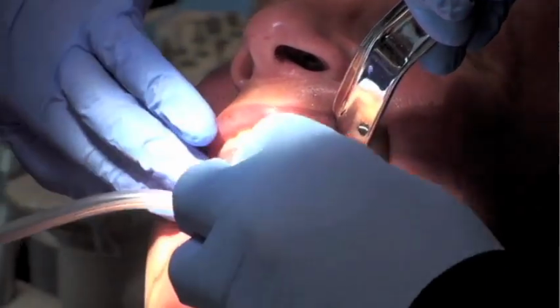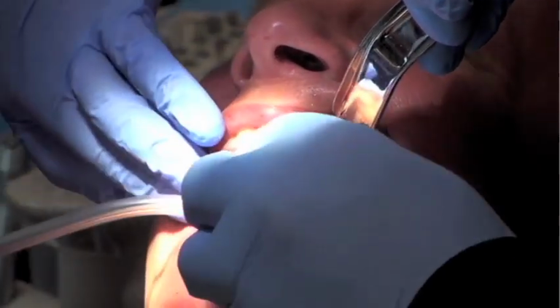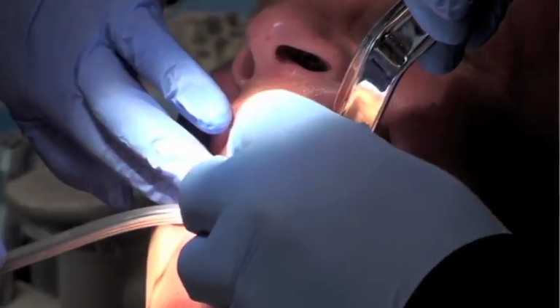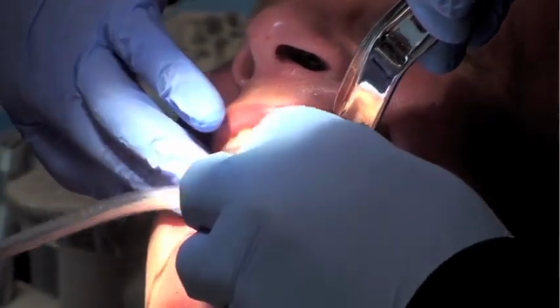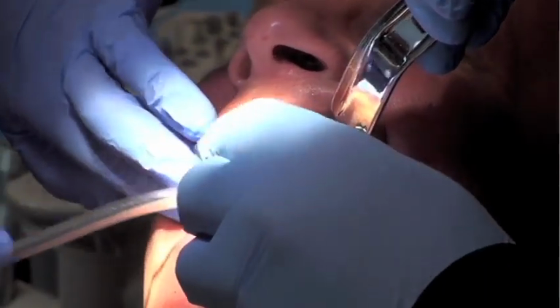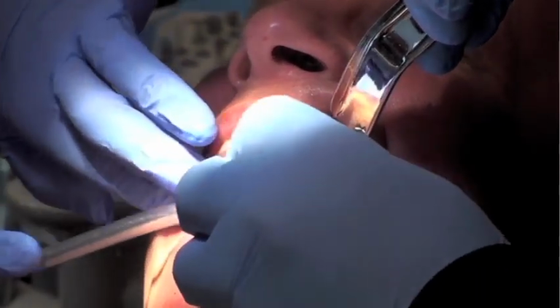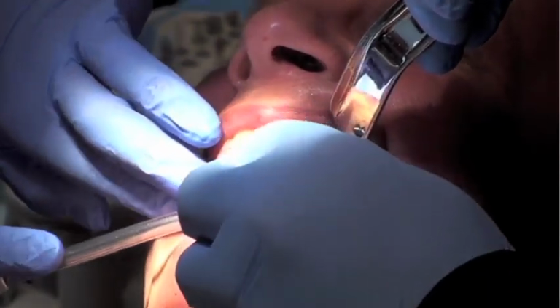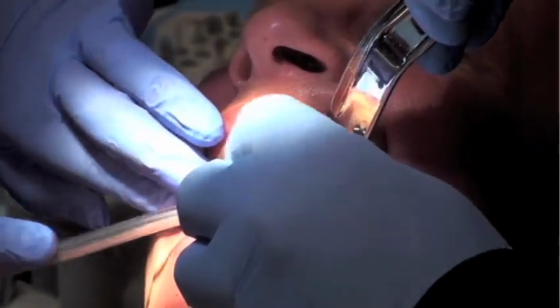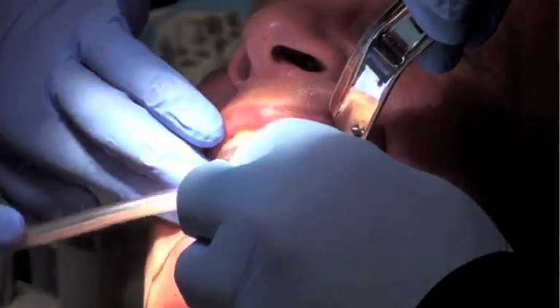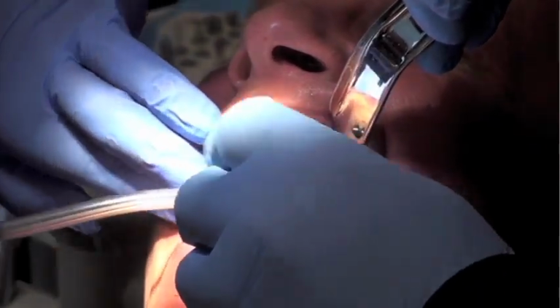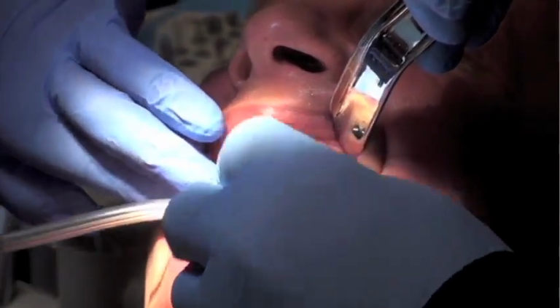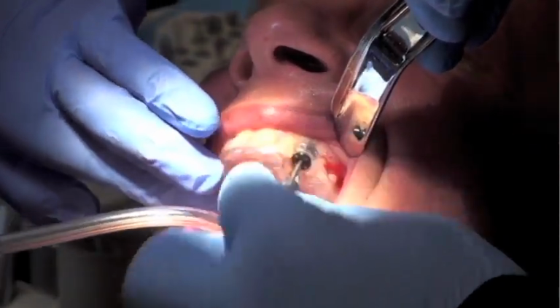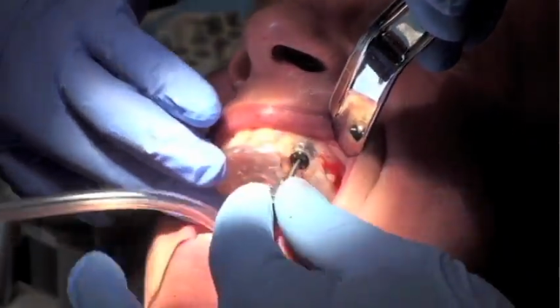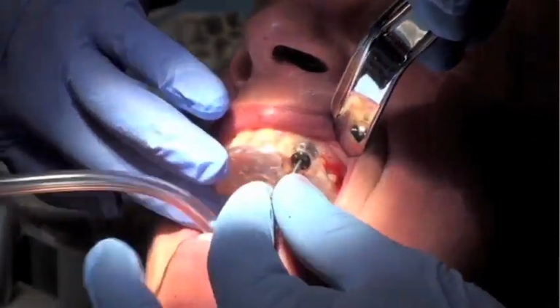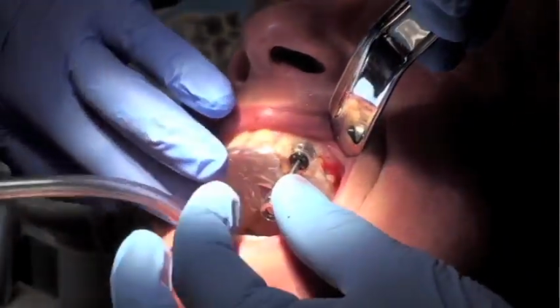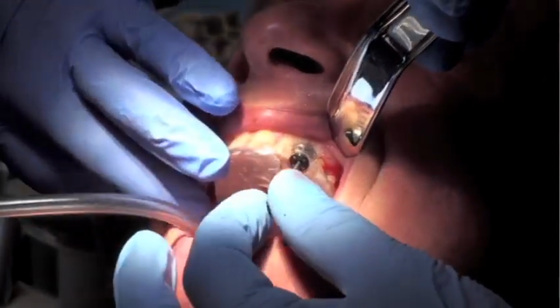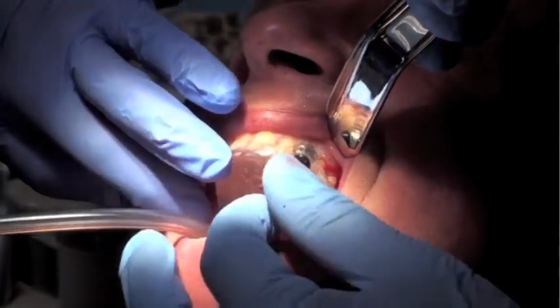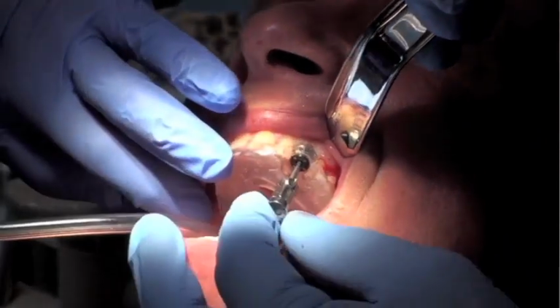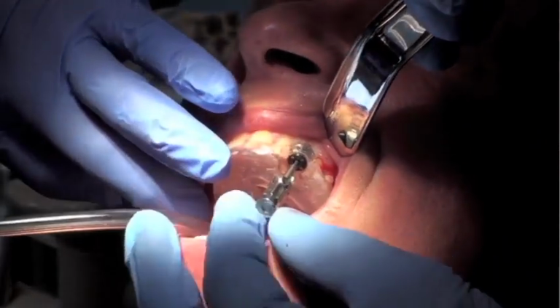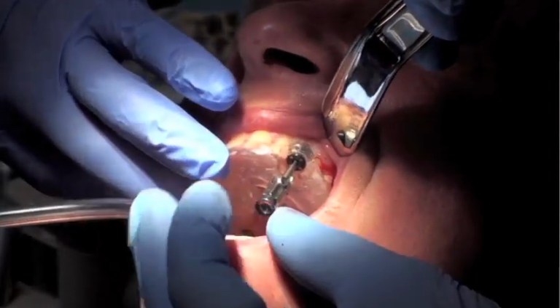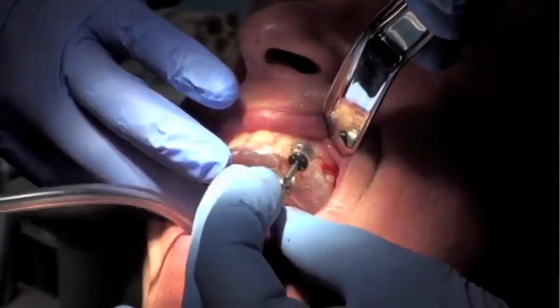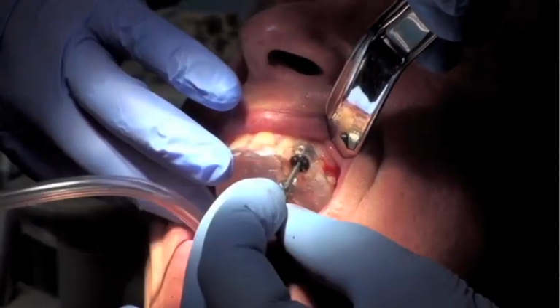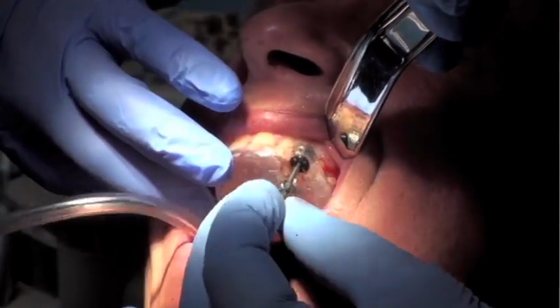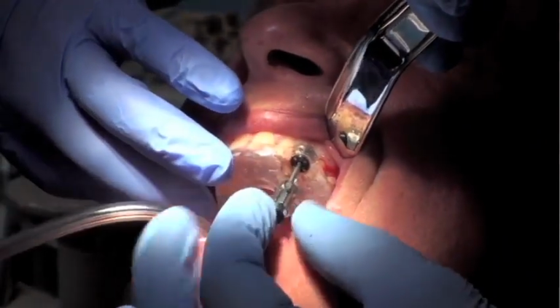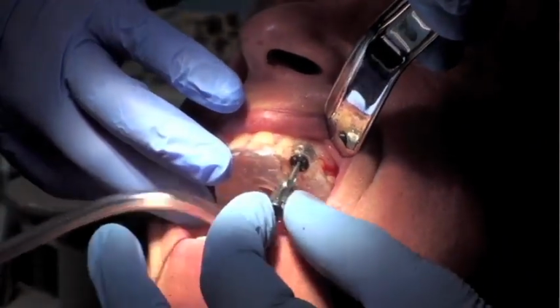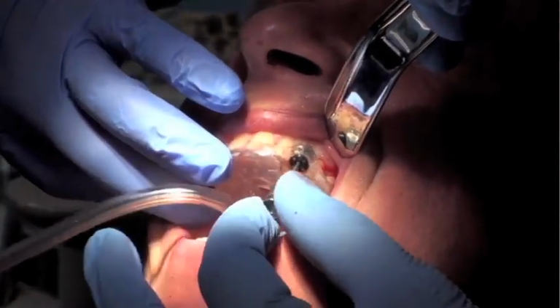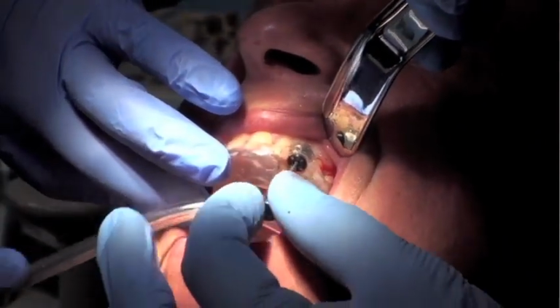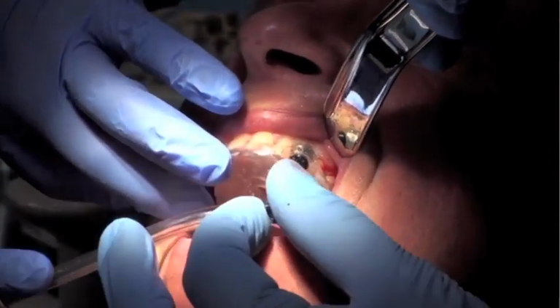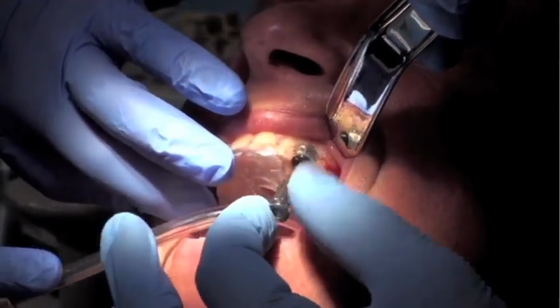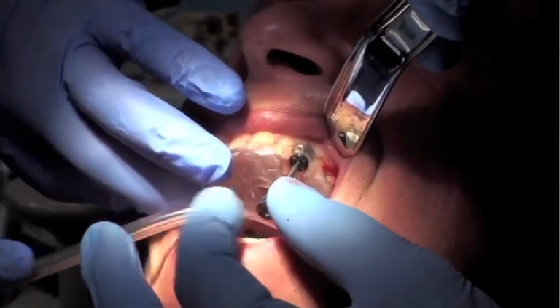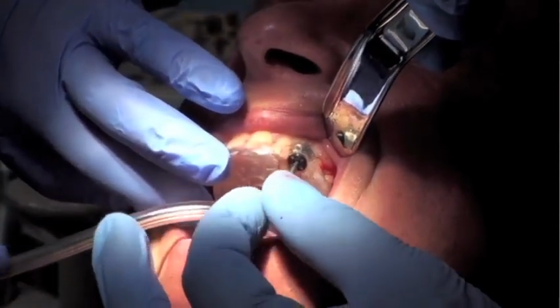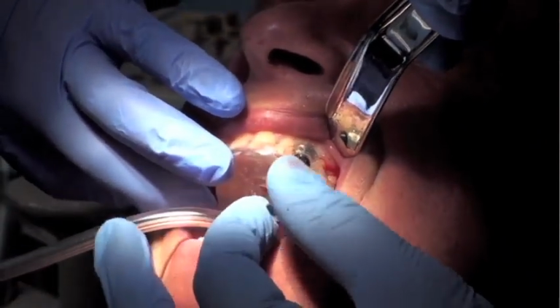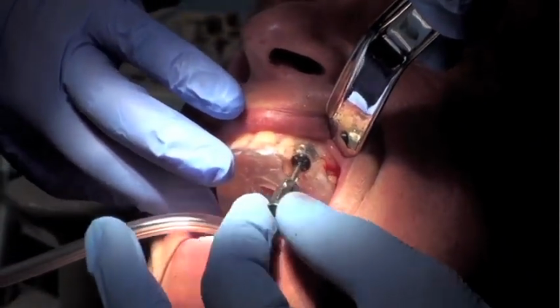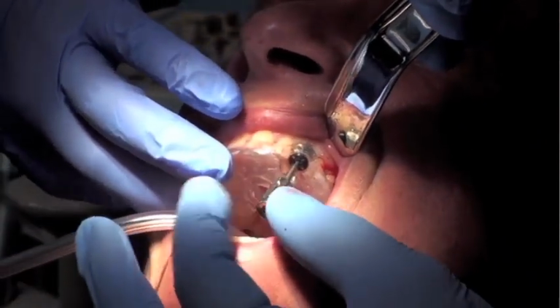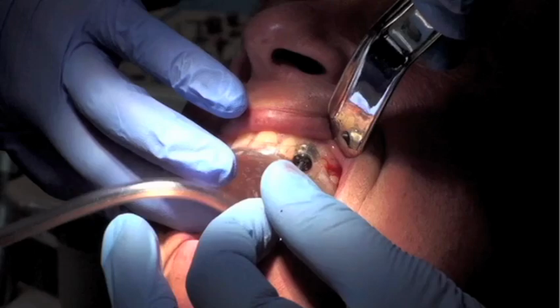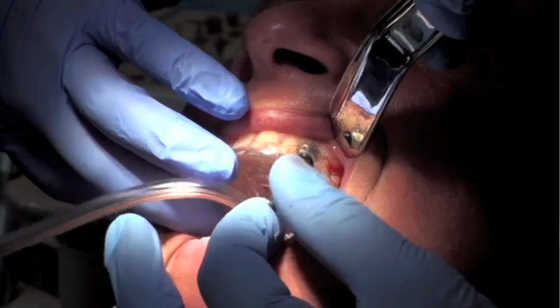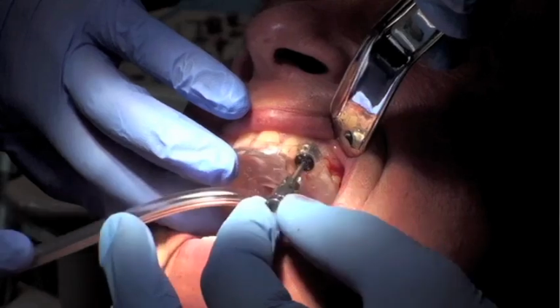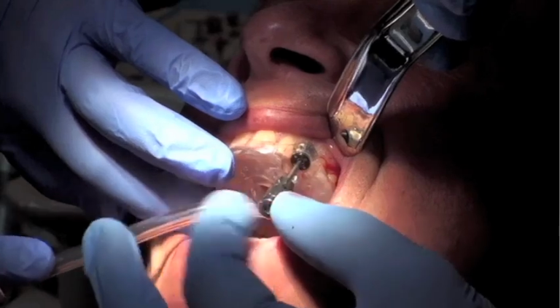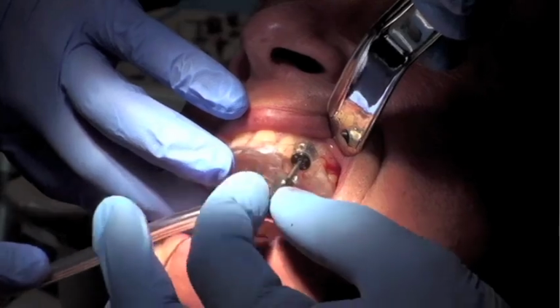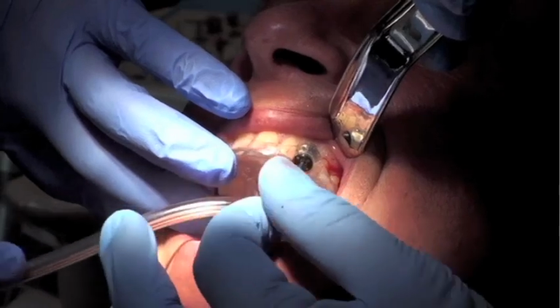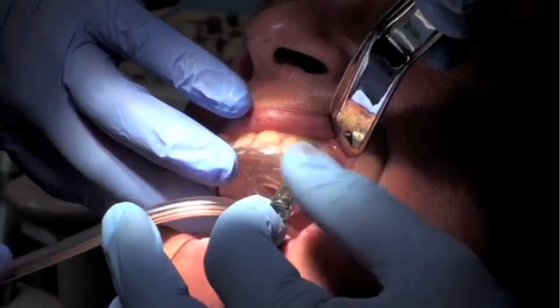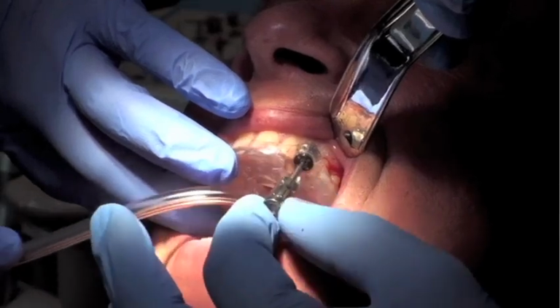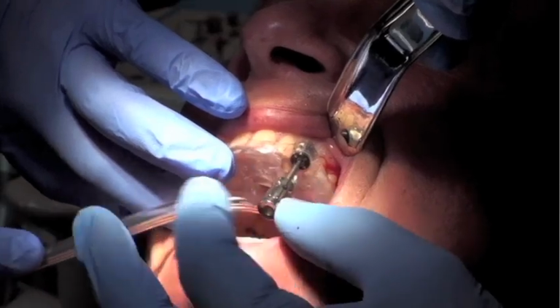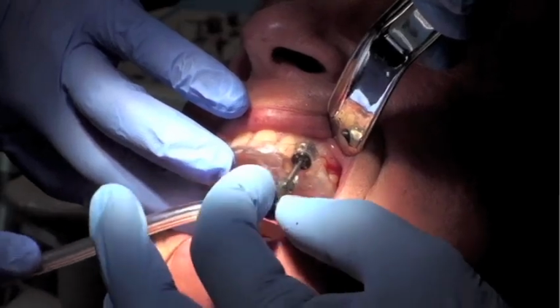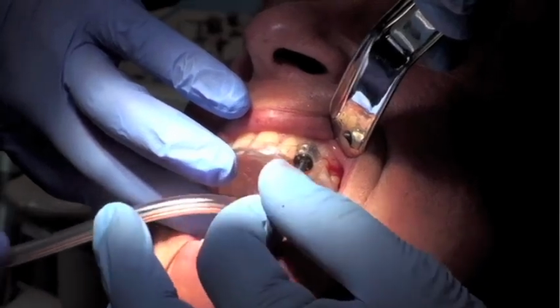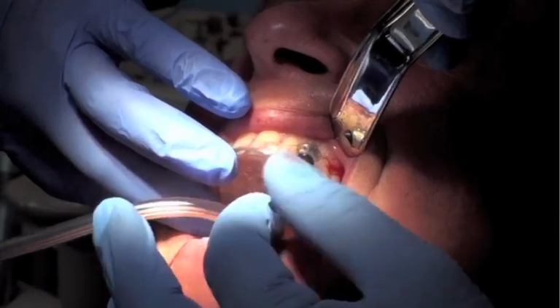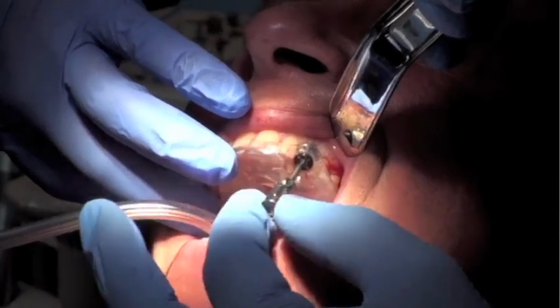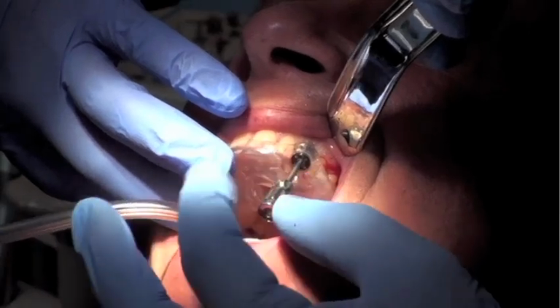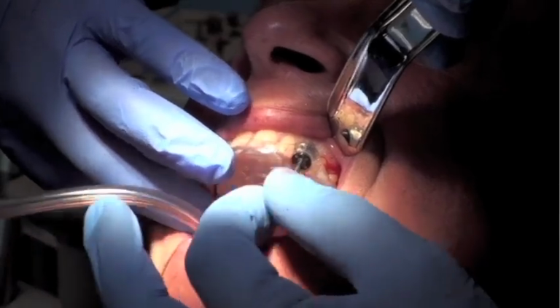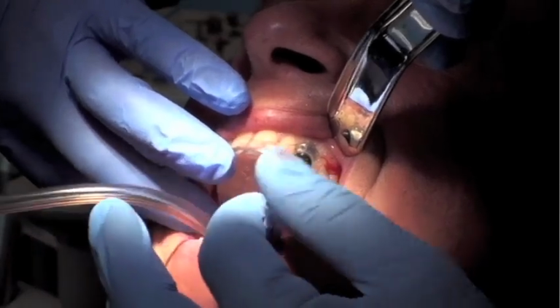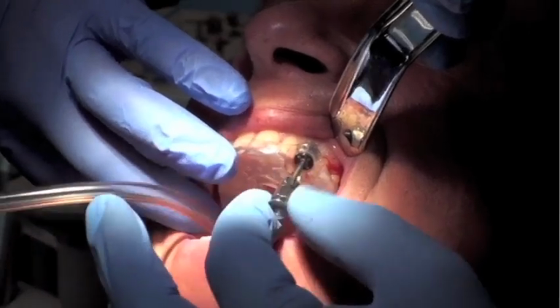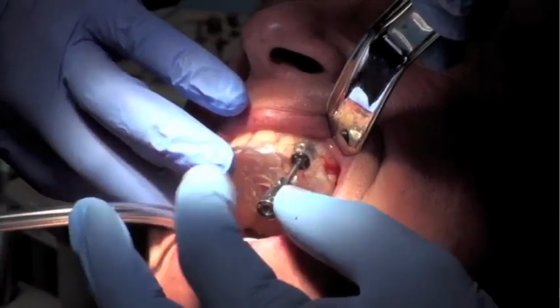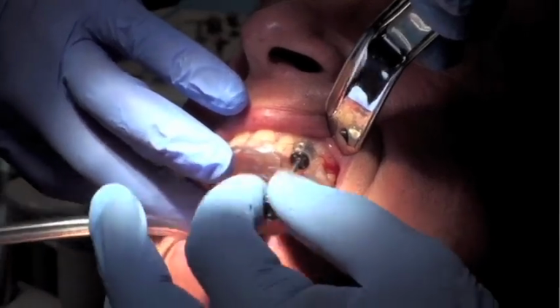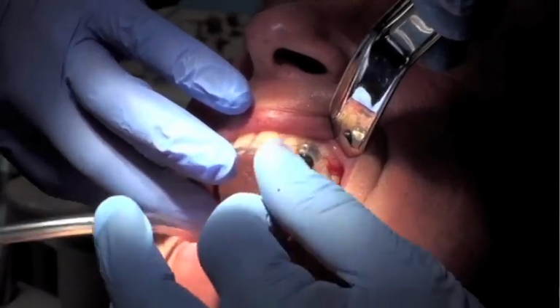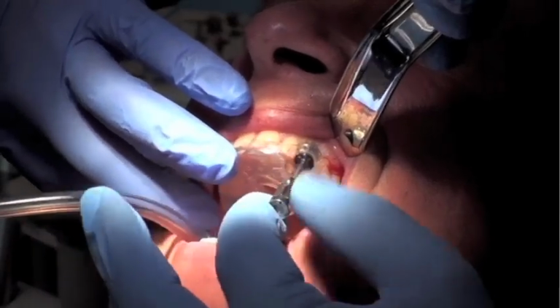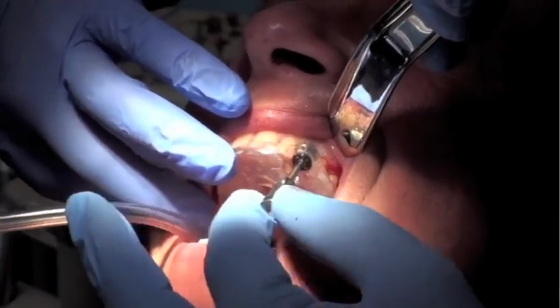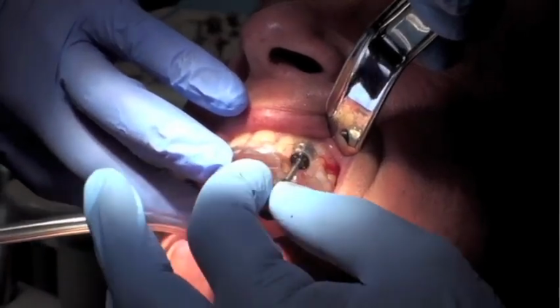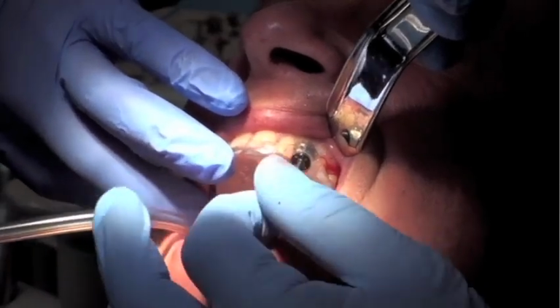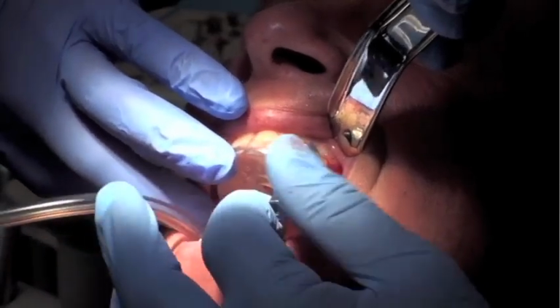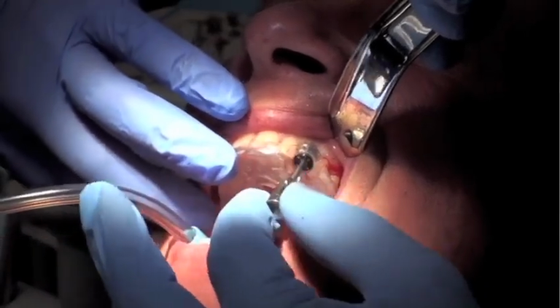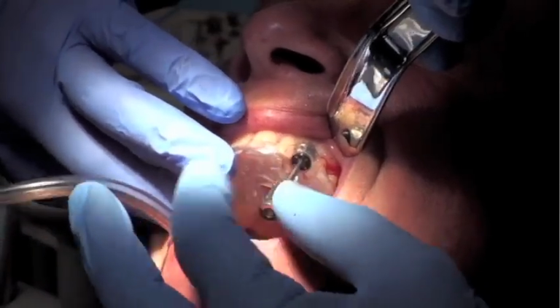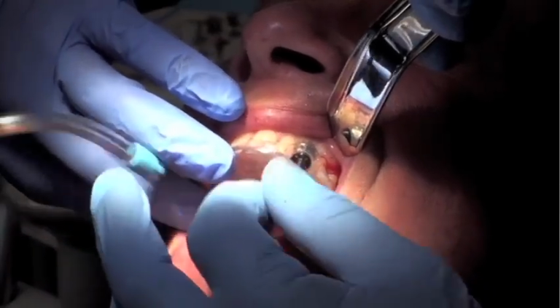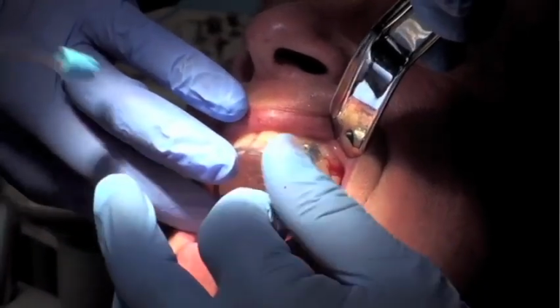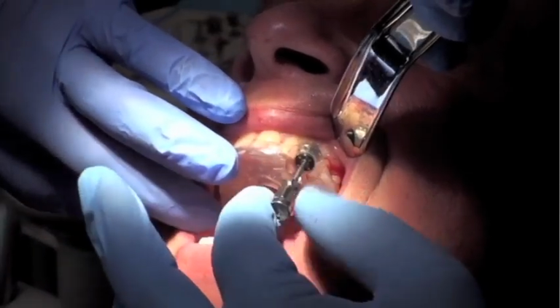This is absolutely critical. Otherwise, if a surgeon were to attempt to remove the surgical guide, the implant would come out with it.